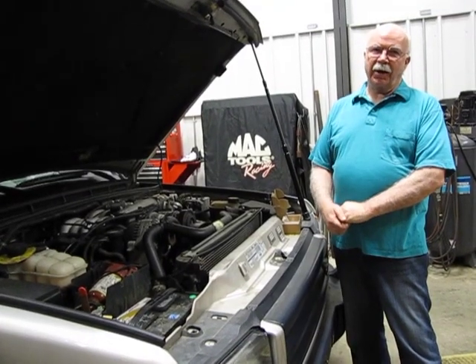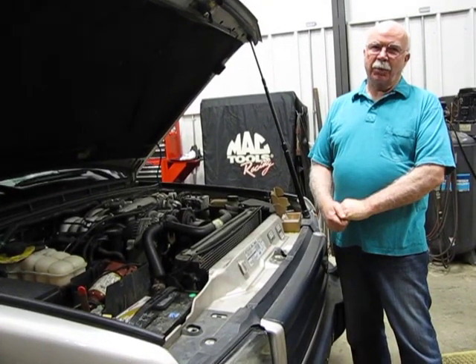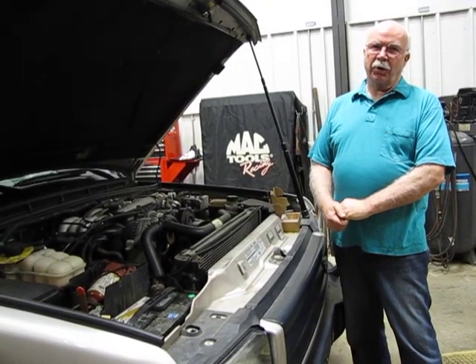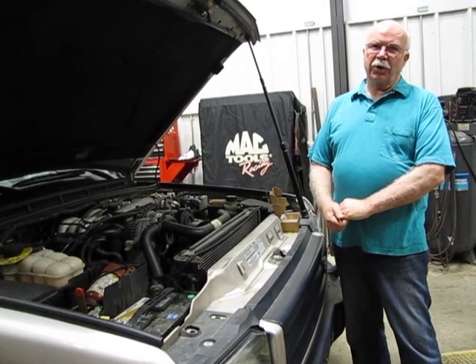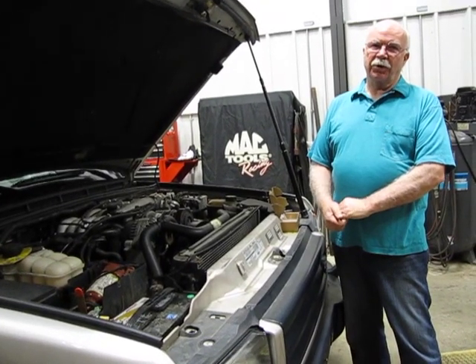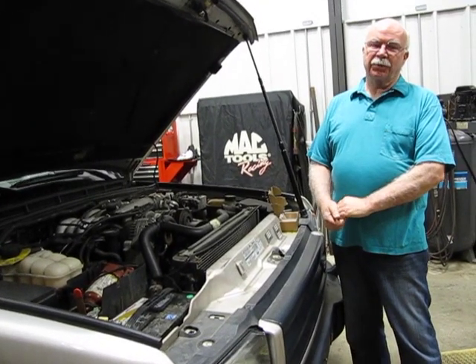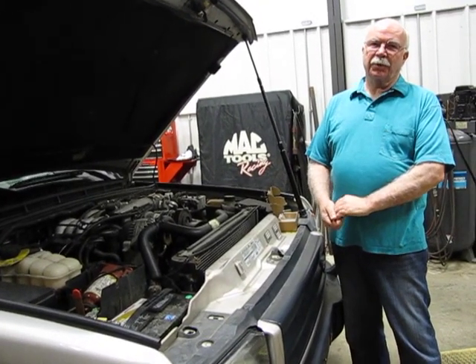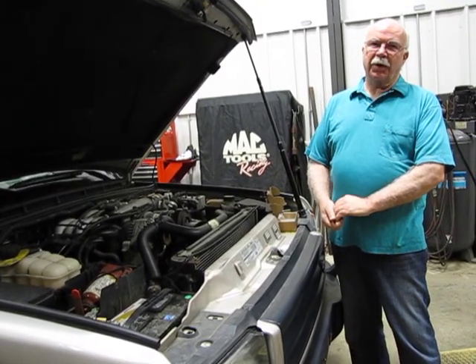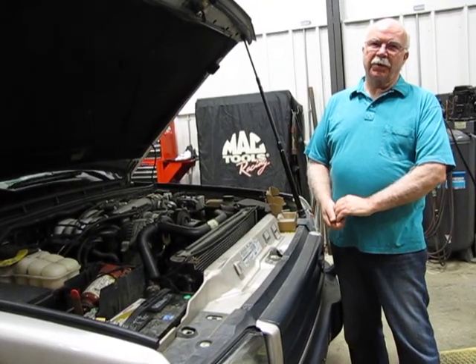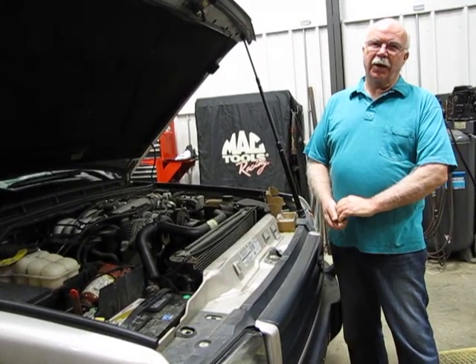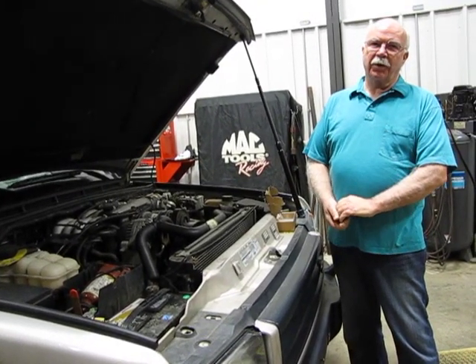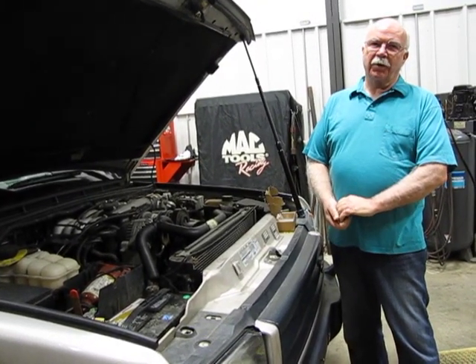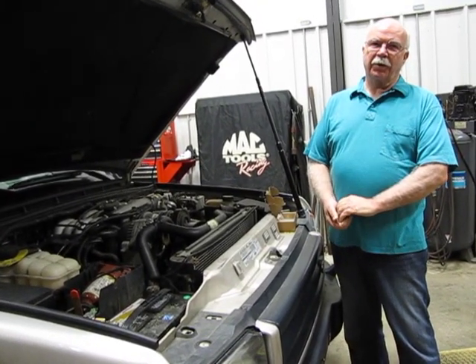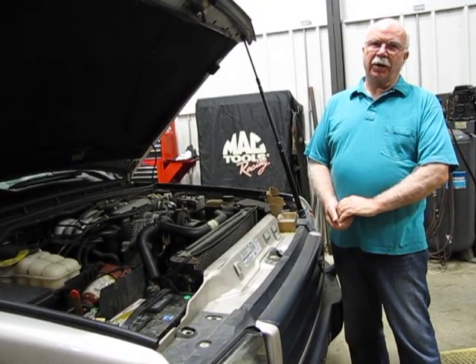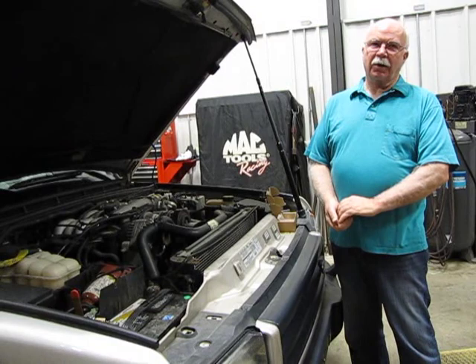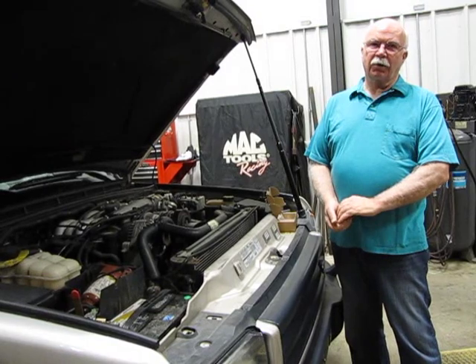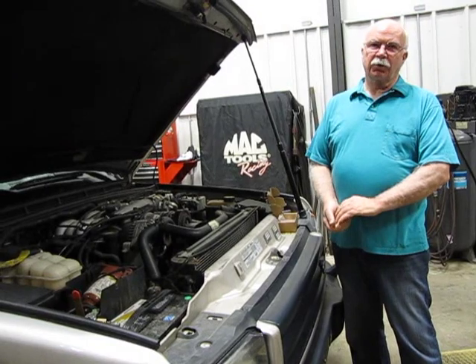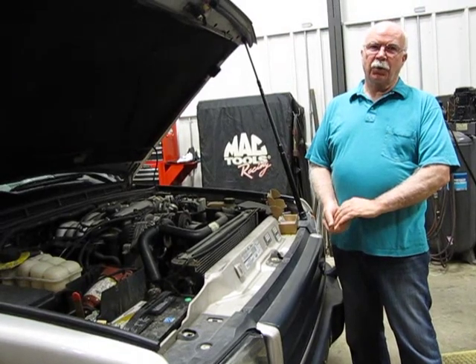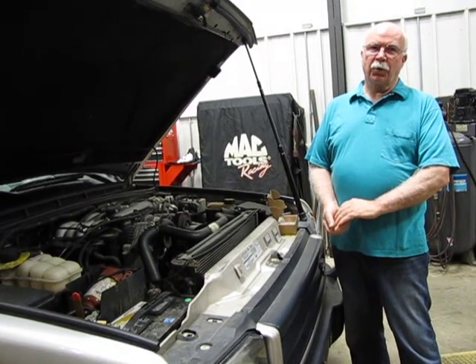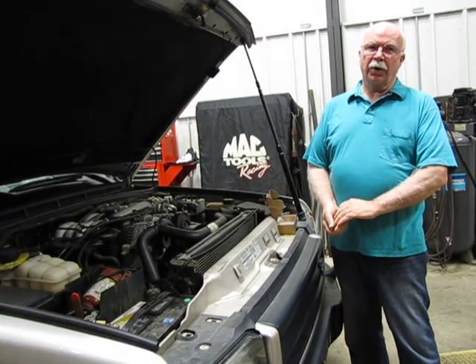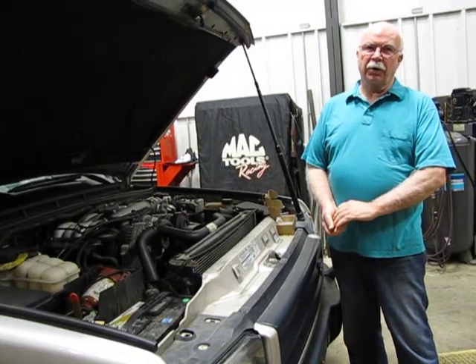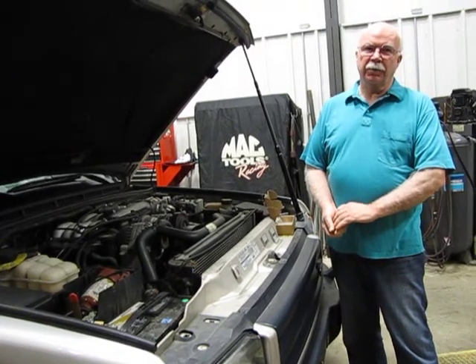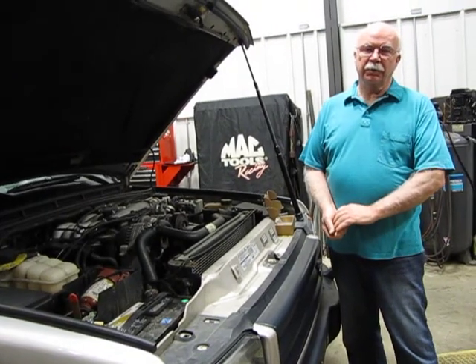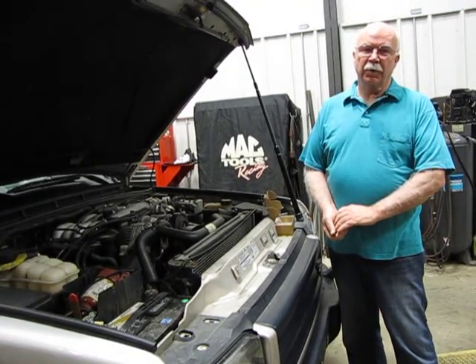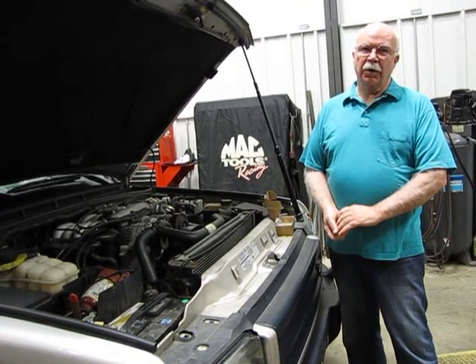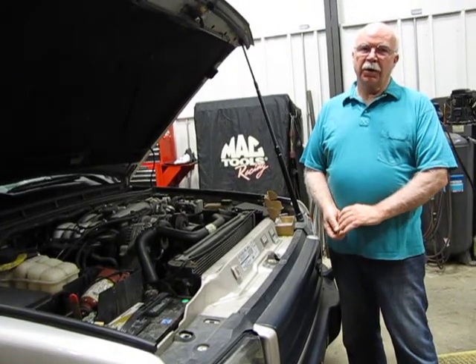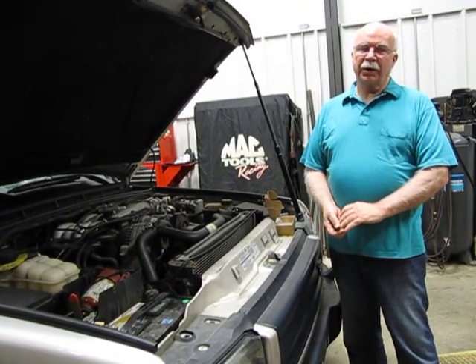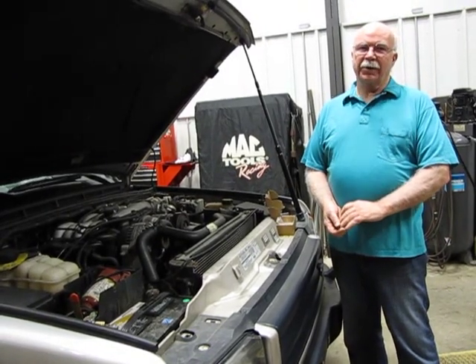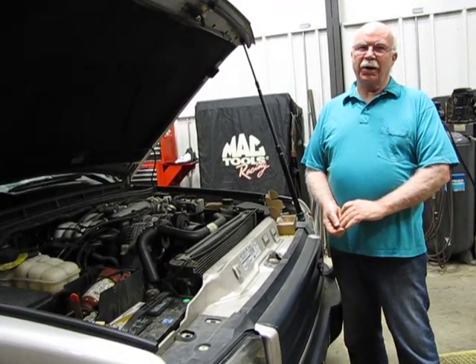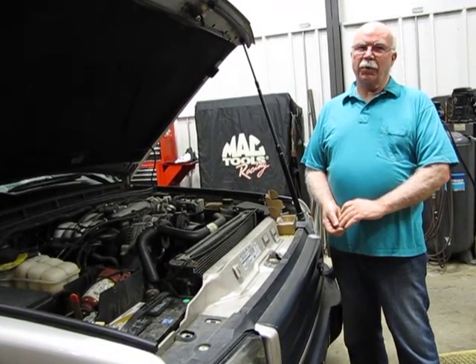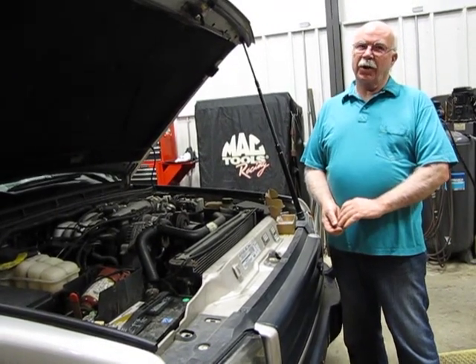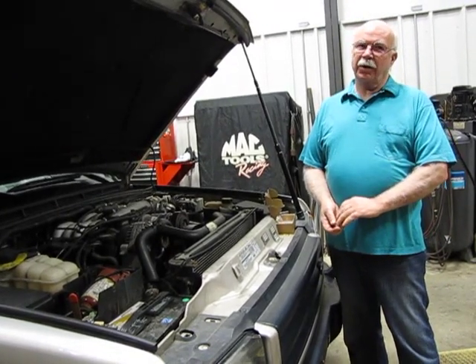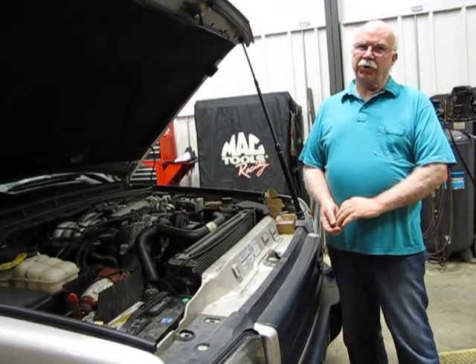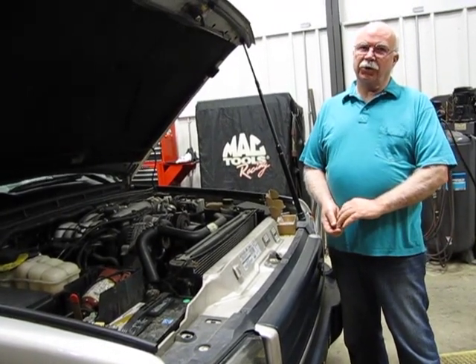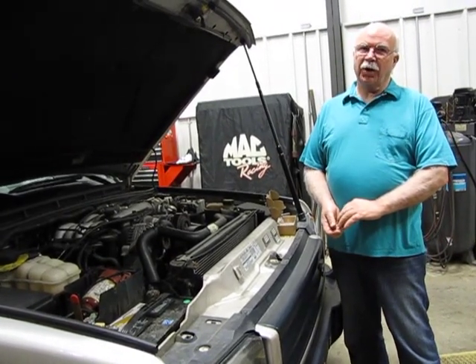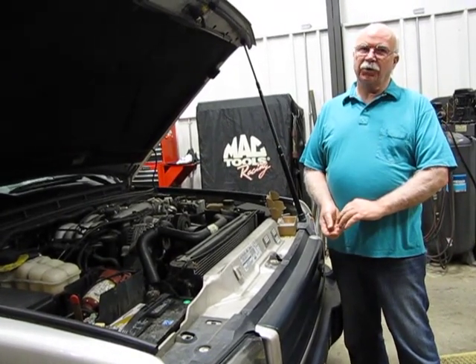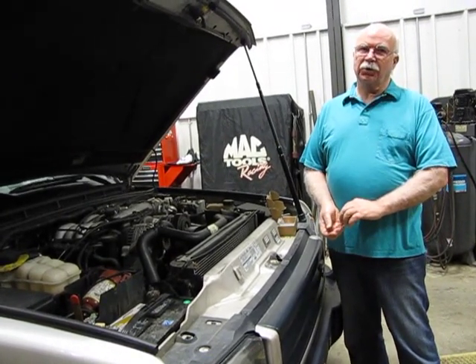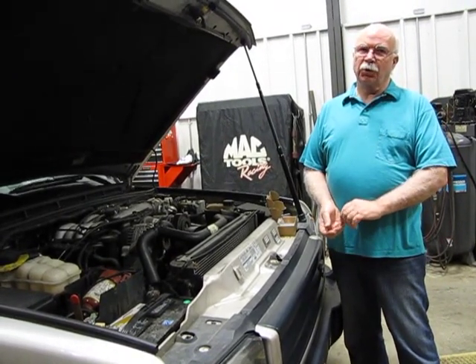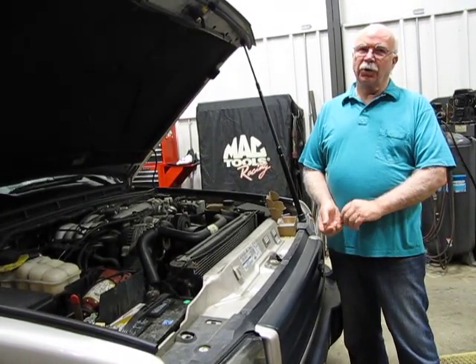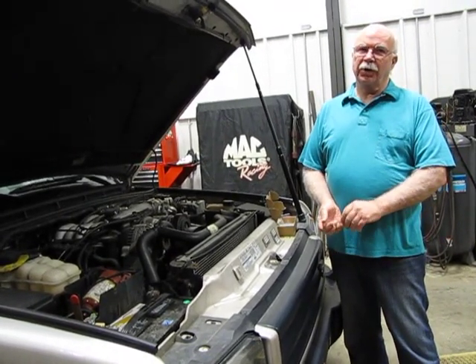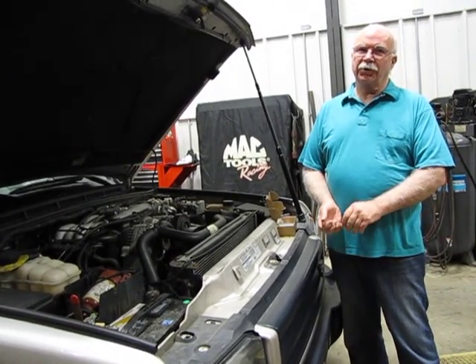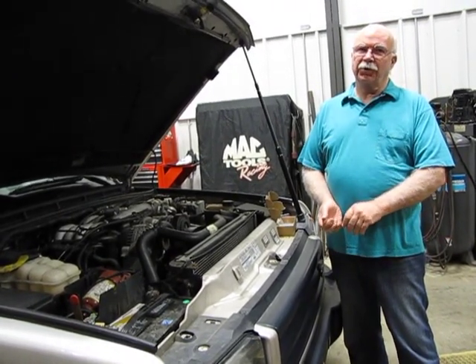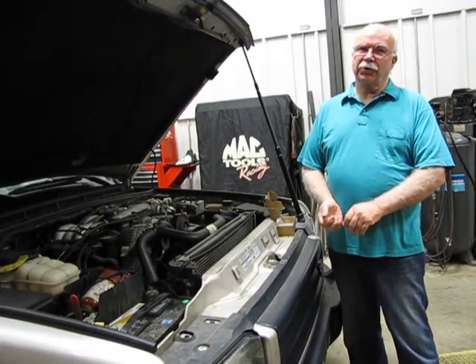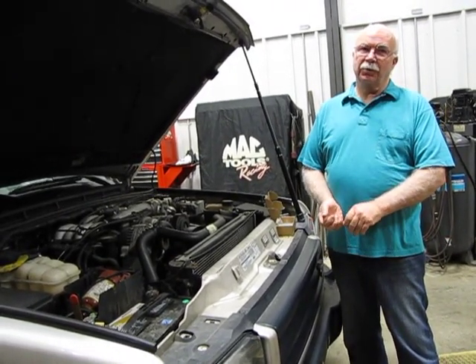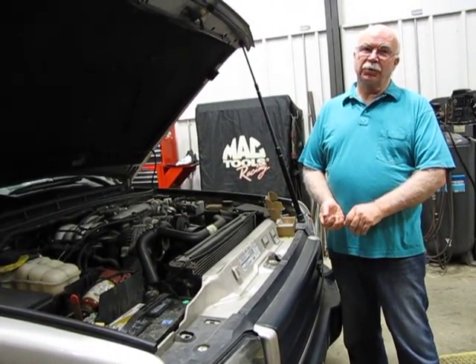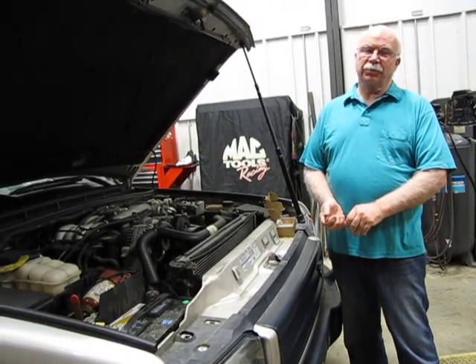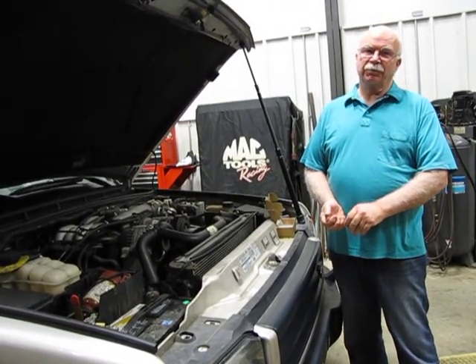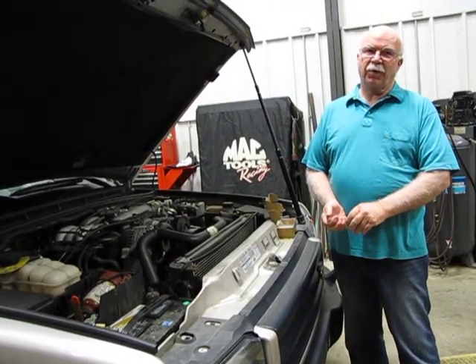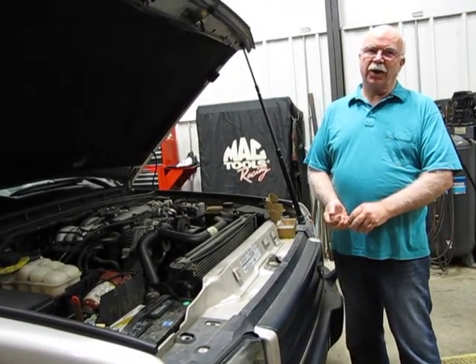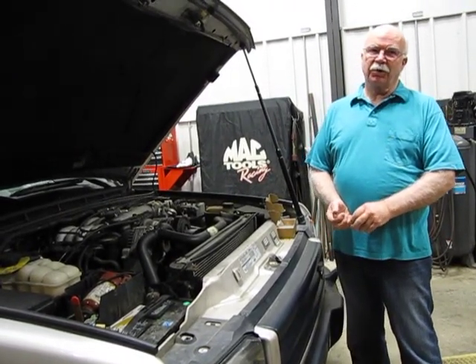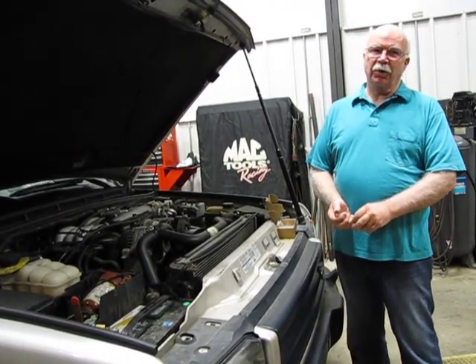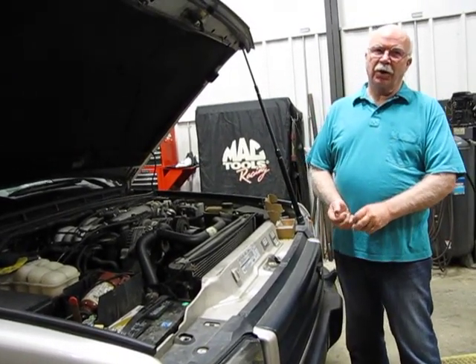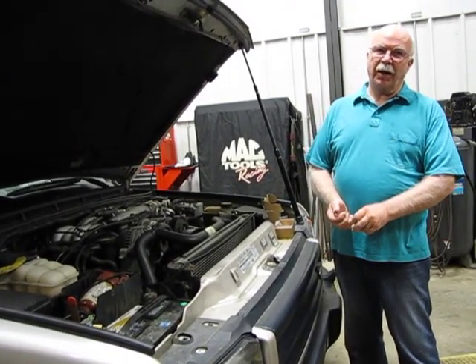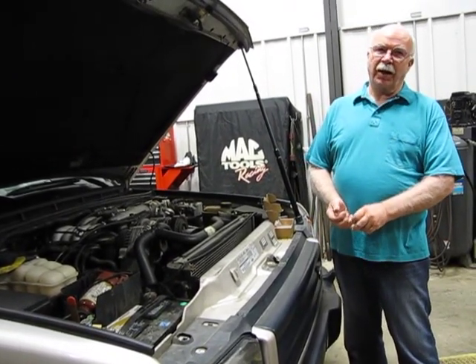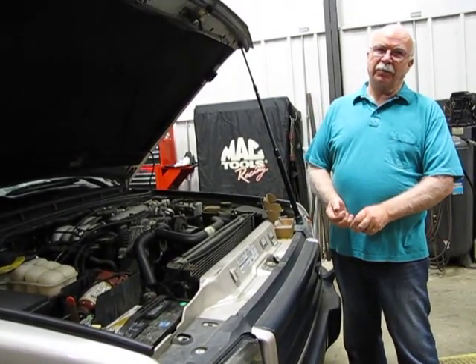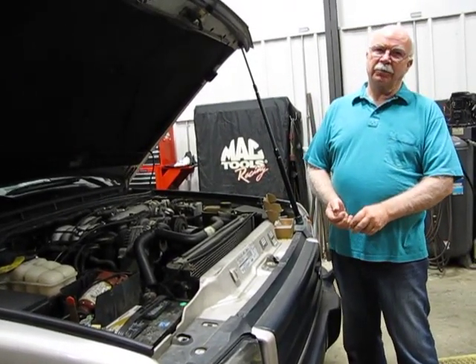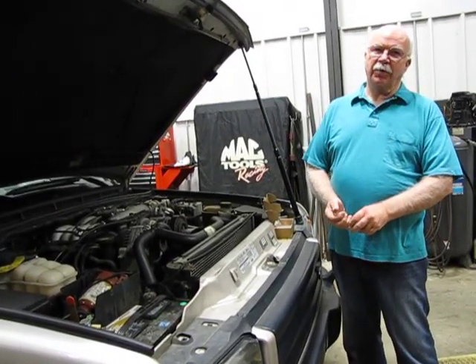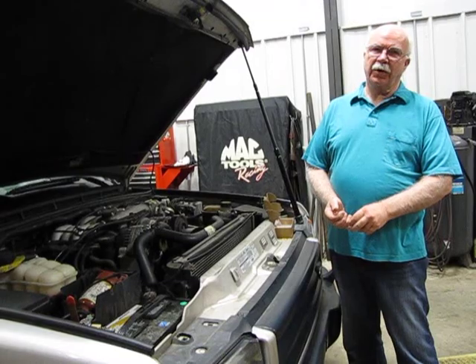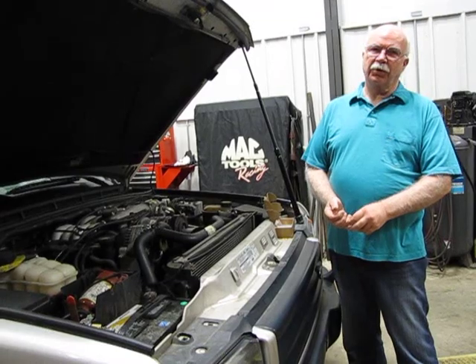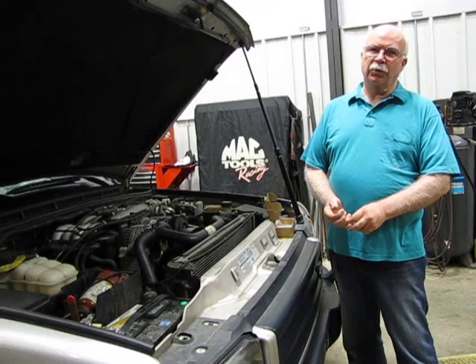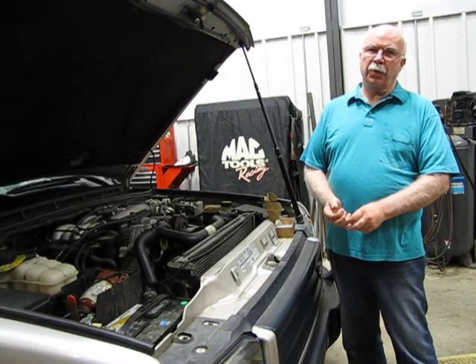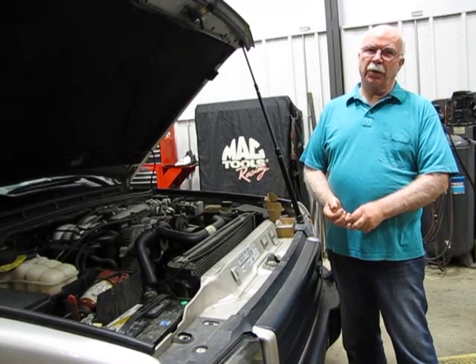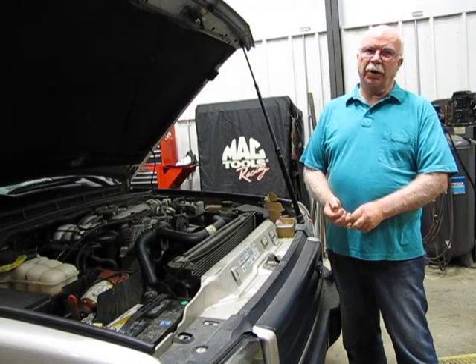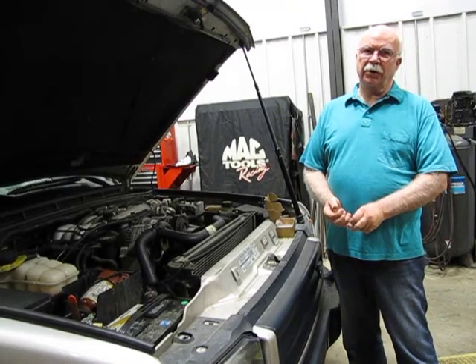I take care of the technical support here. Today we're going to discuss cooling systems — things to look at, things to replace.